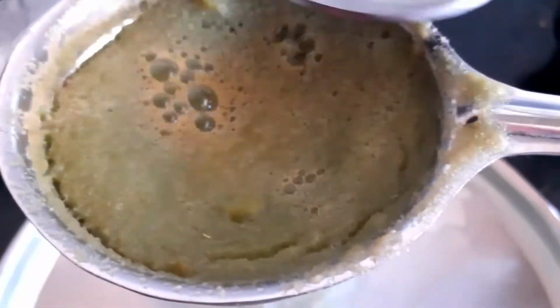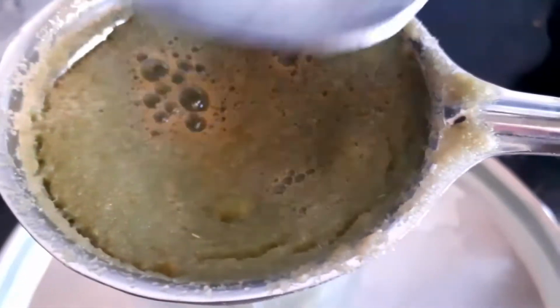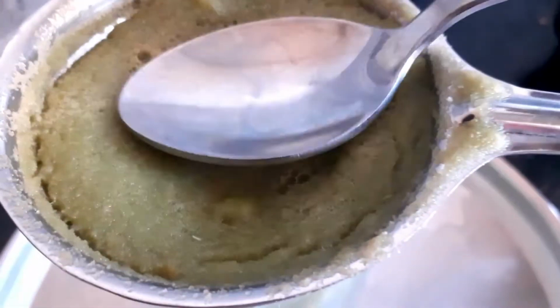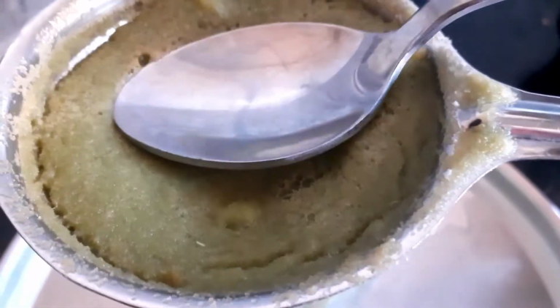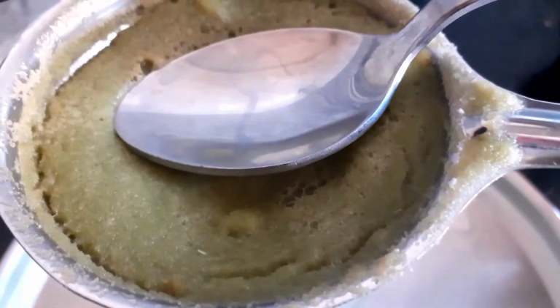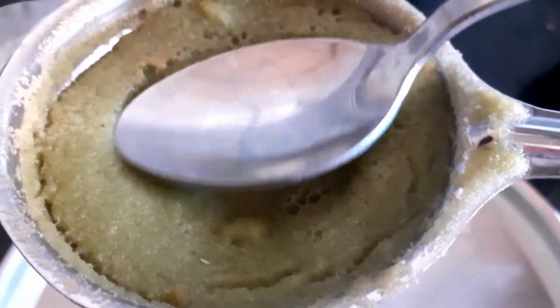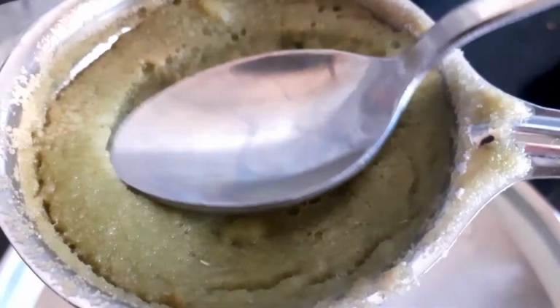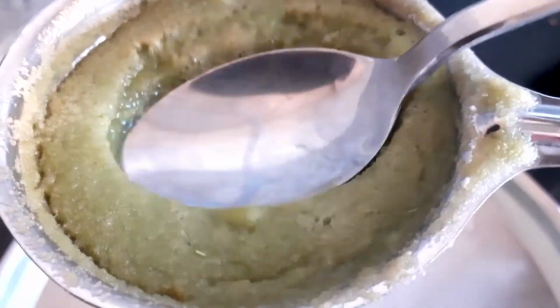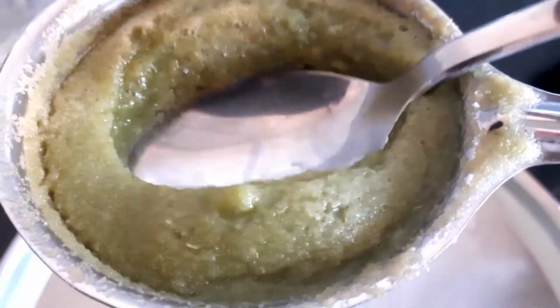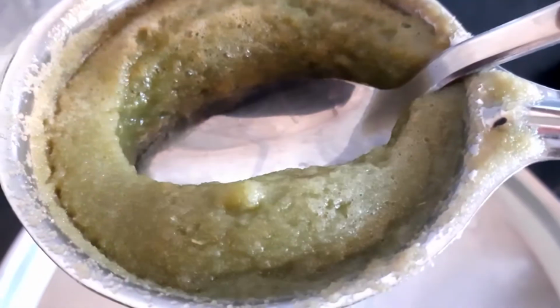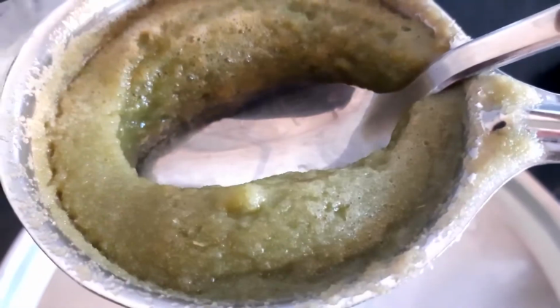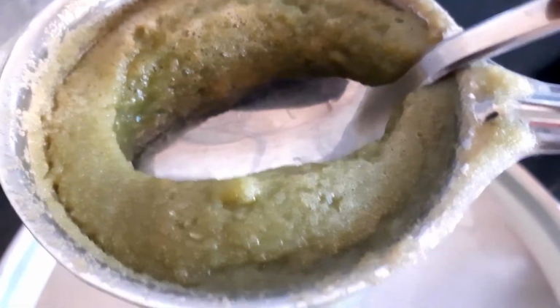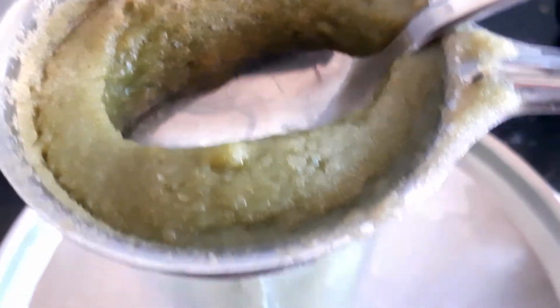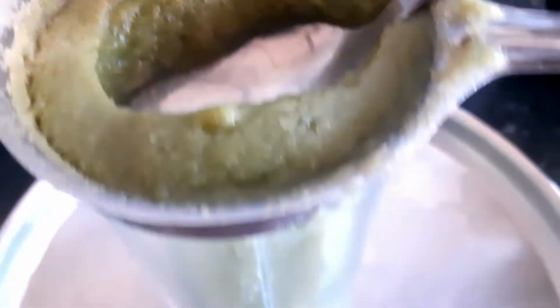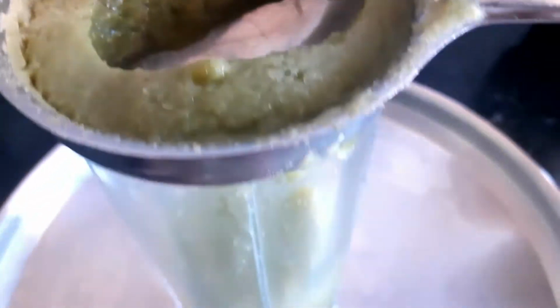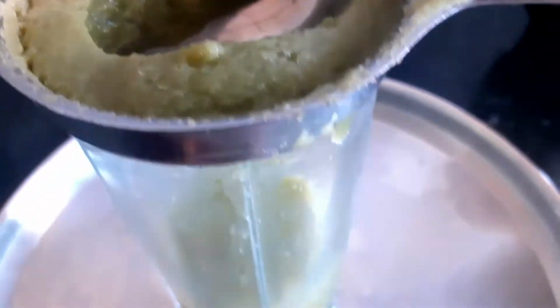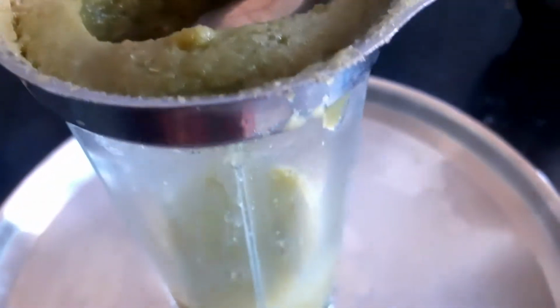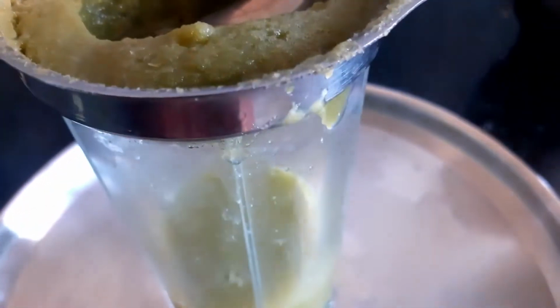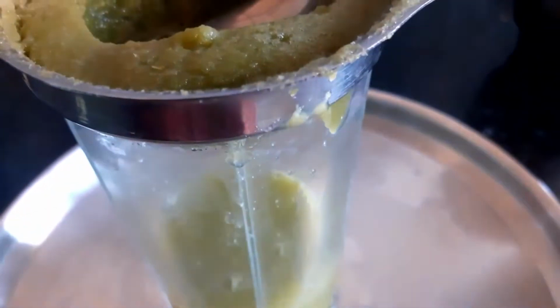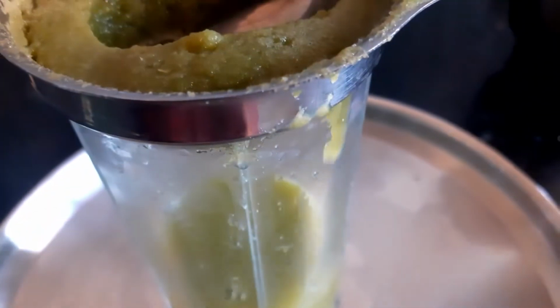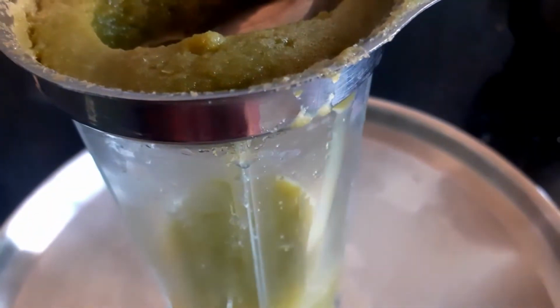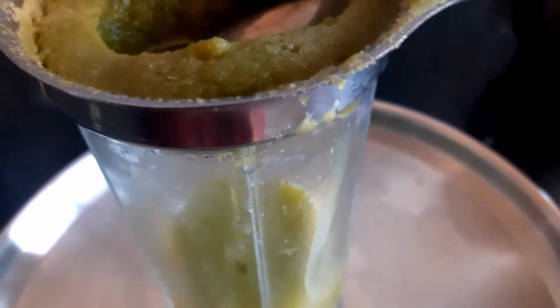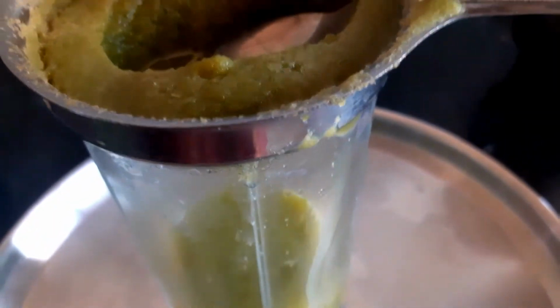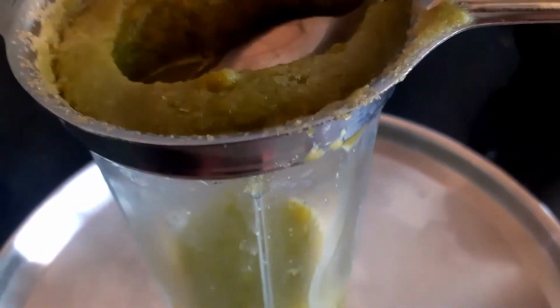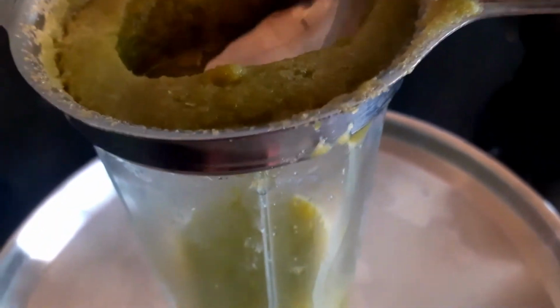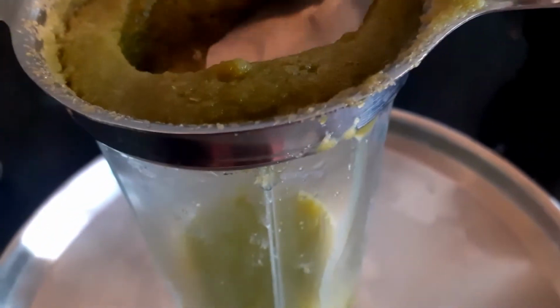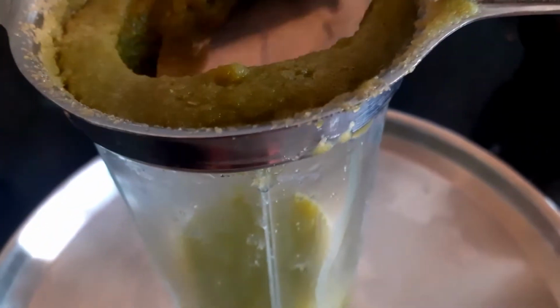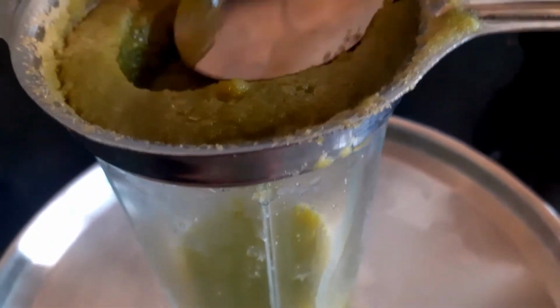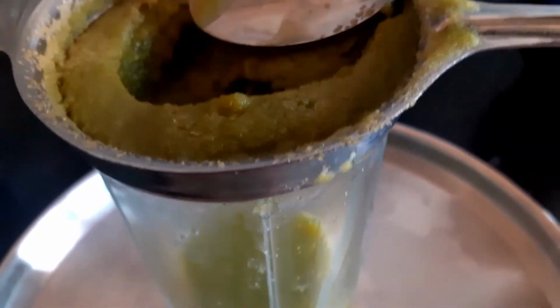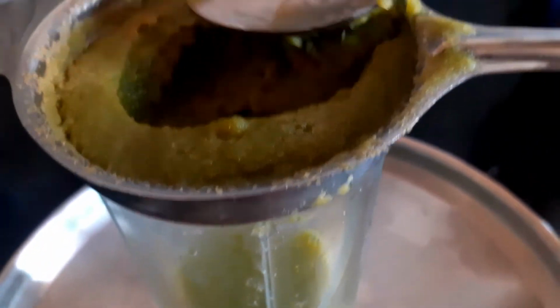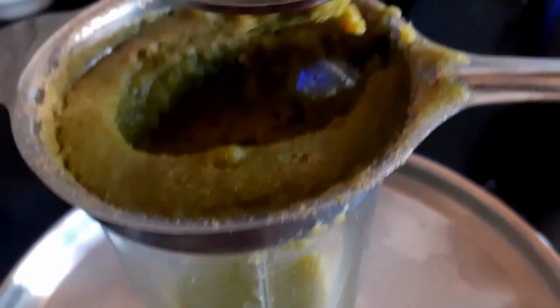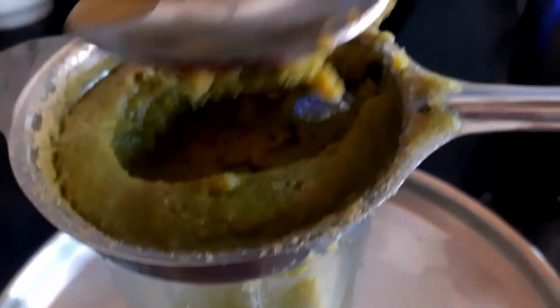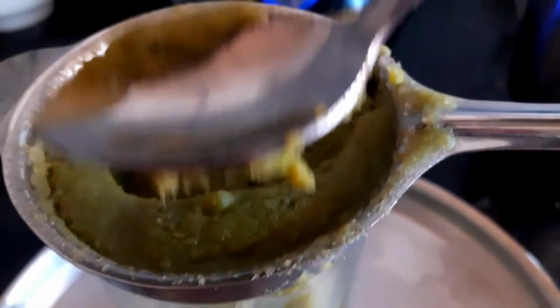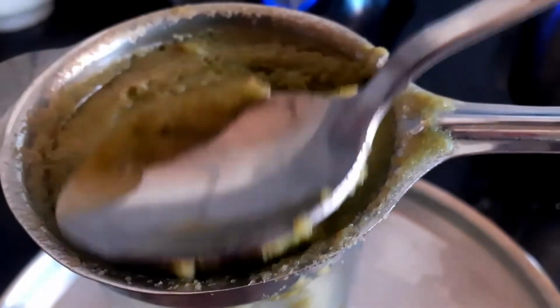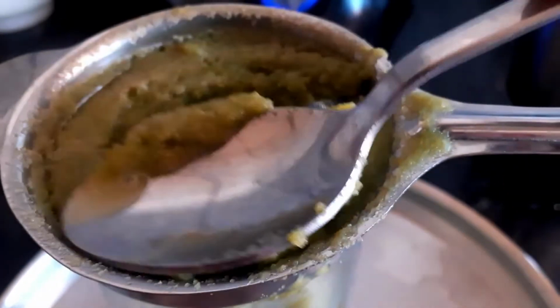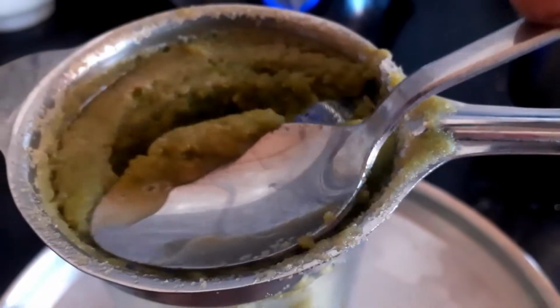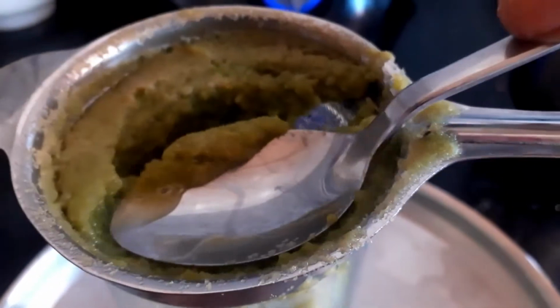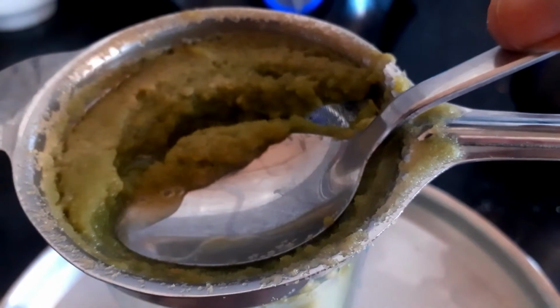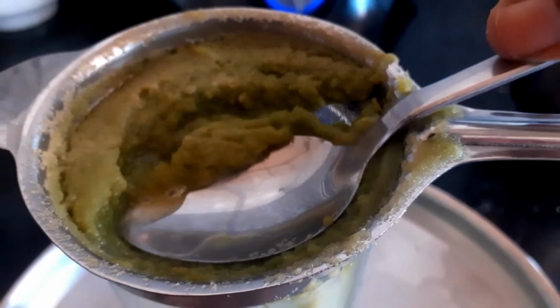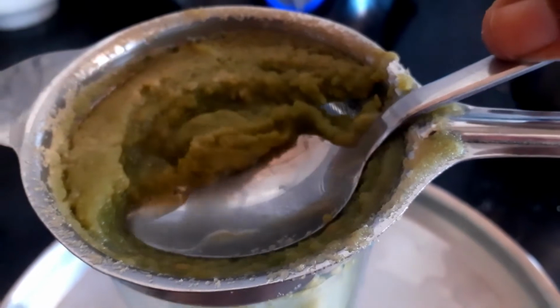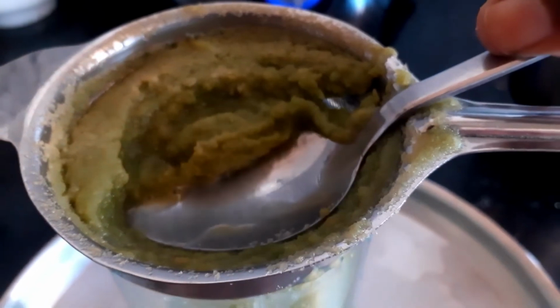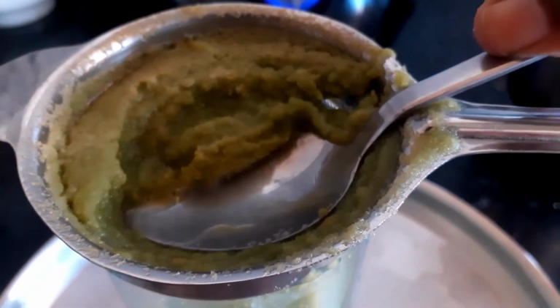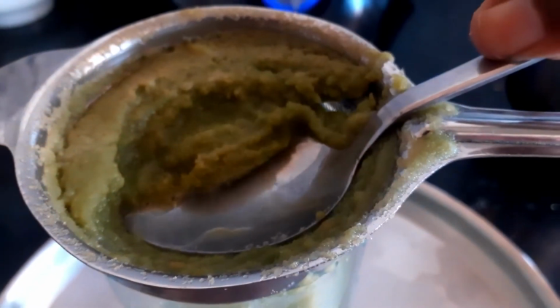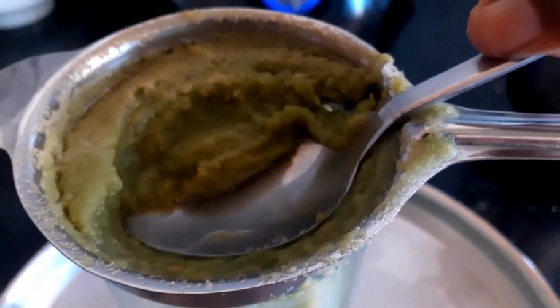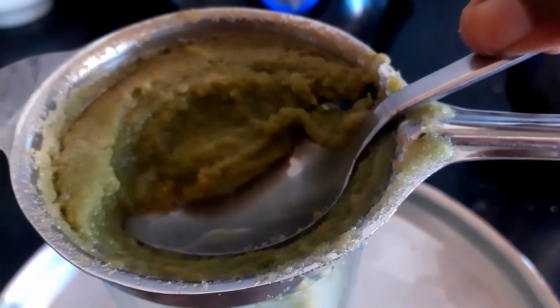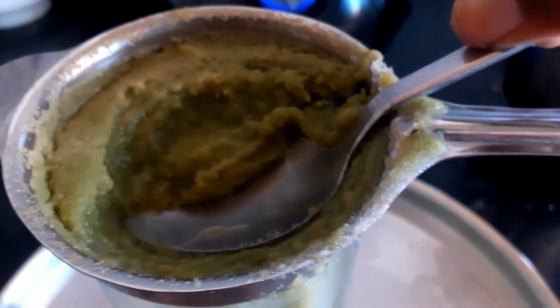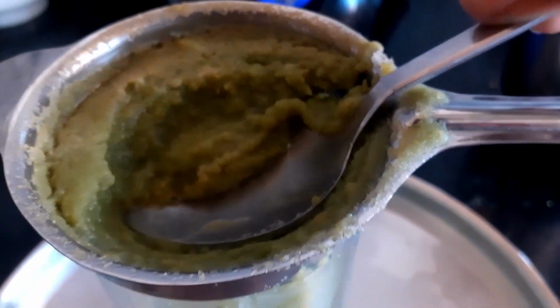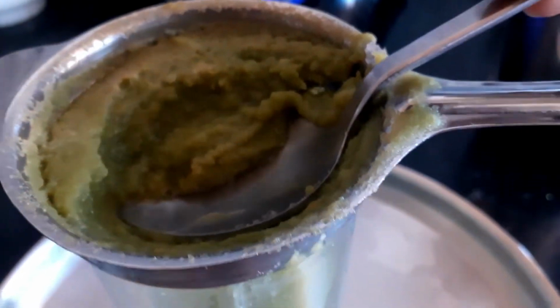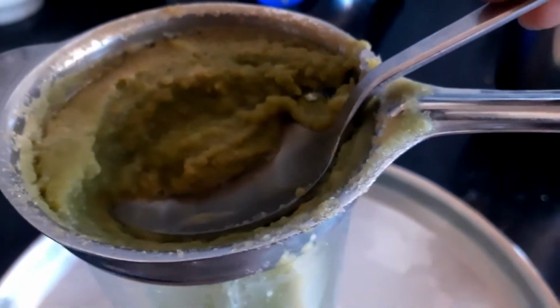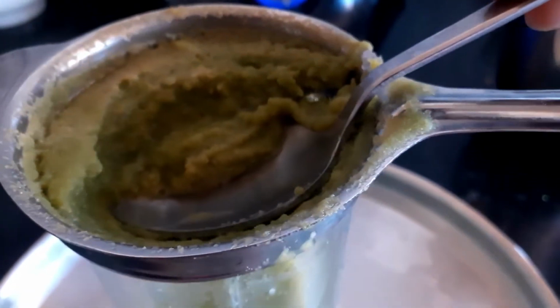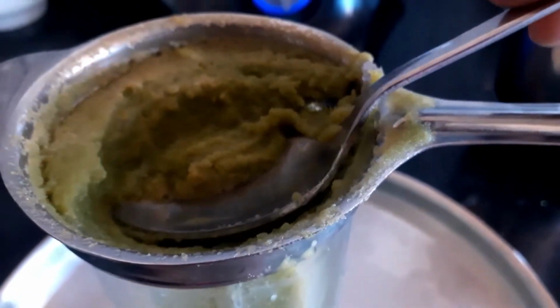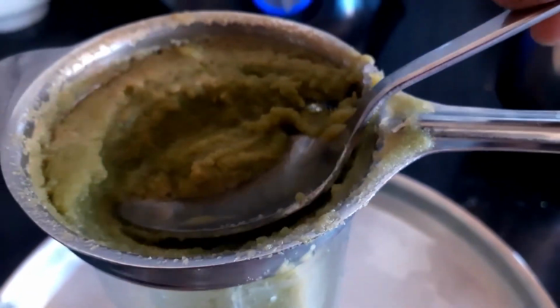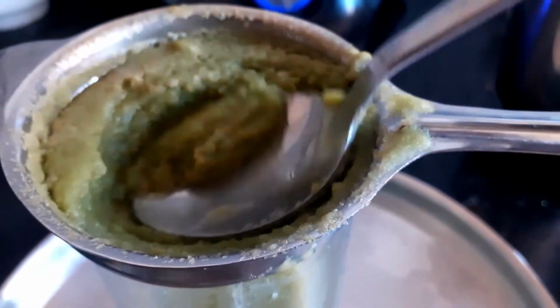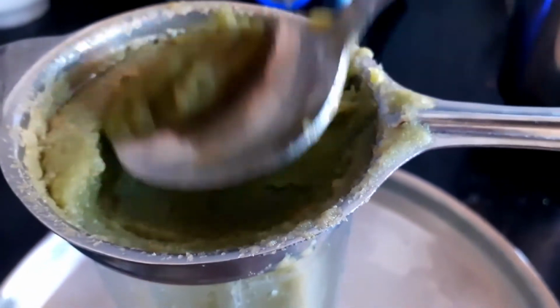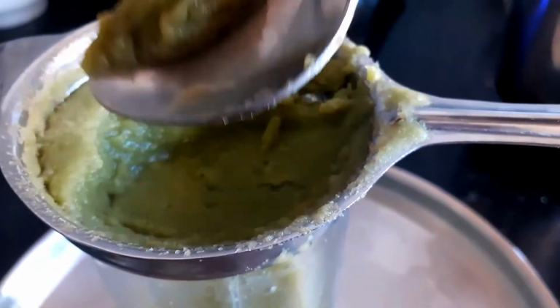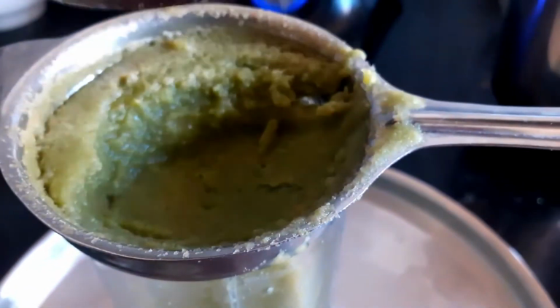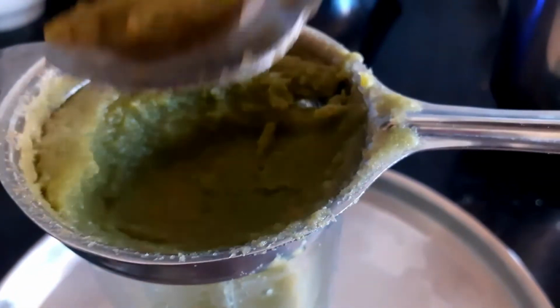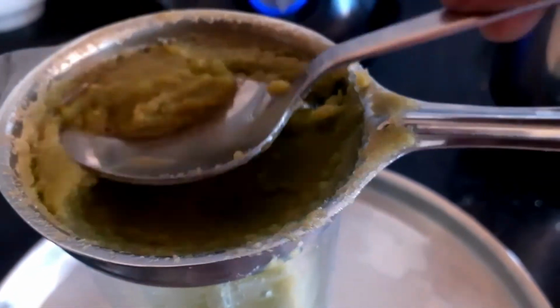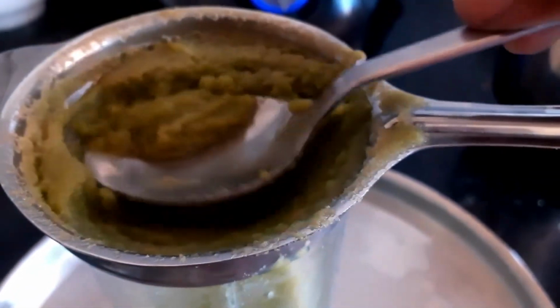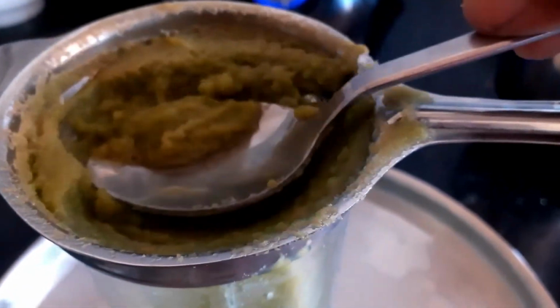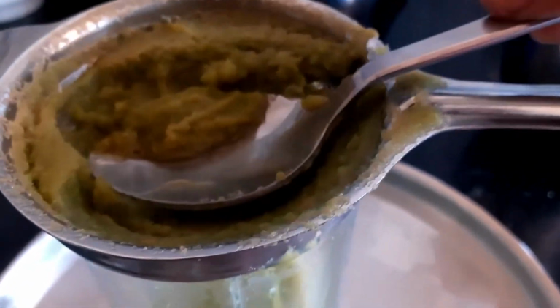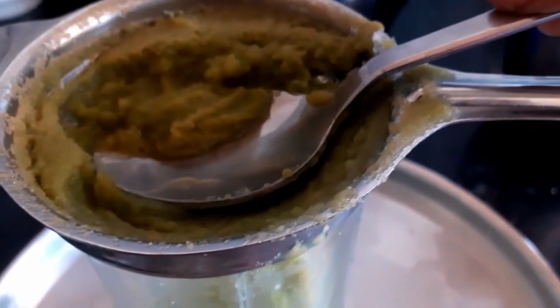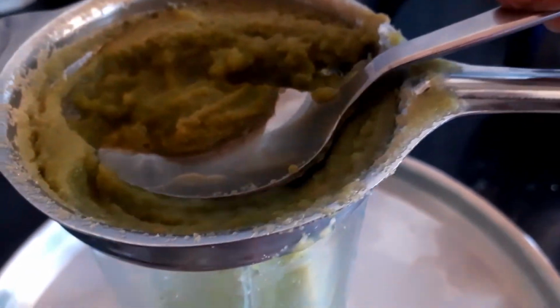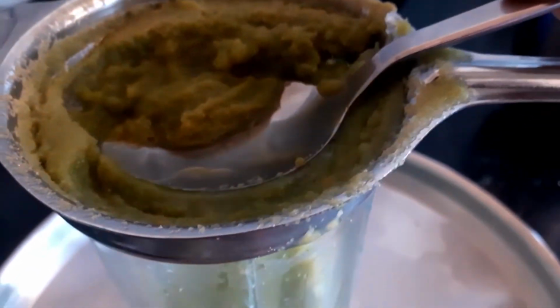We have the juice ready to put in the water. We have to filter the carrot, and the carrot is ready to put in the water.